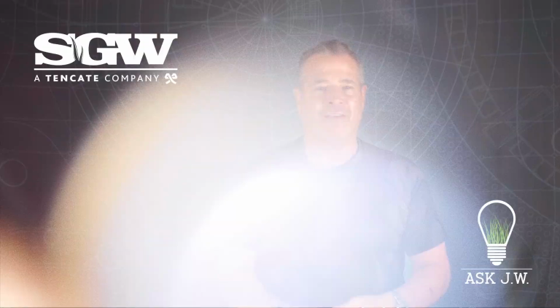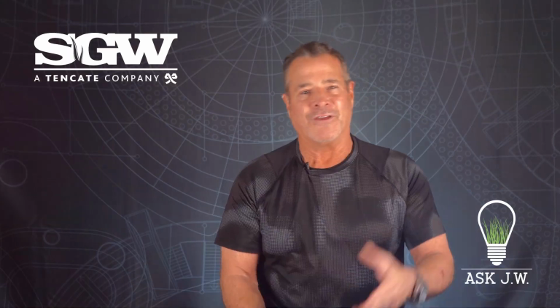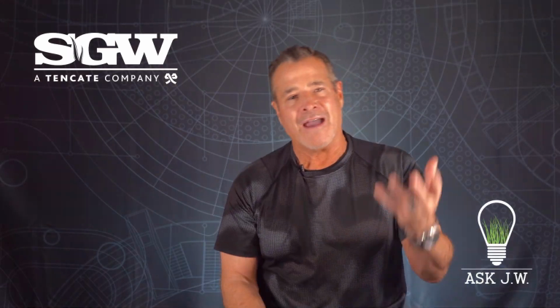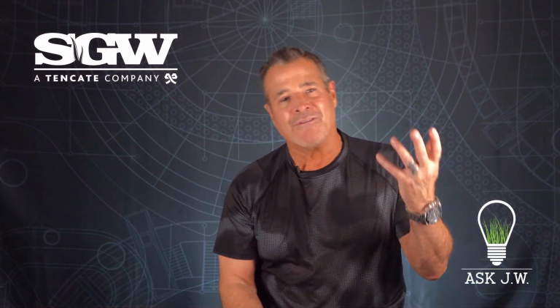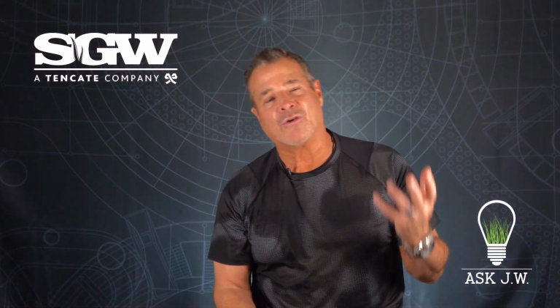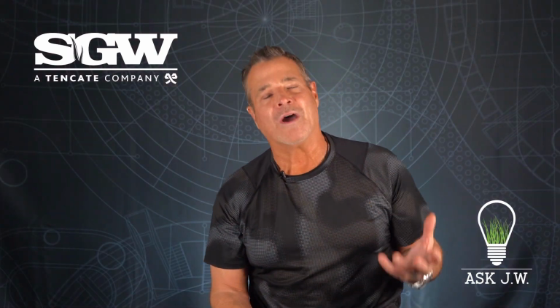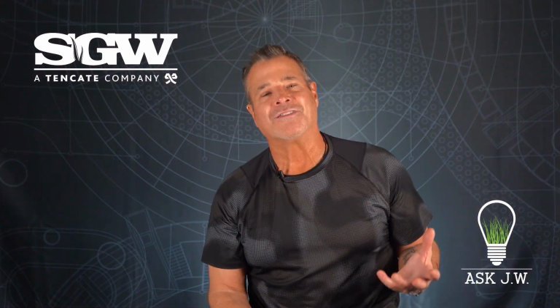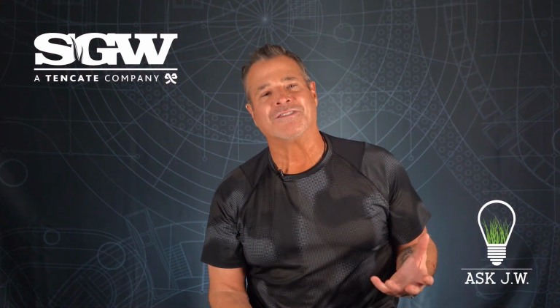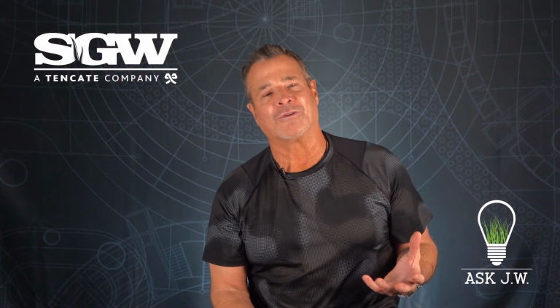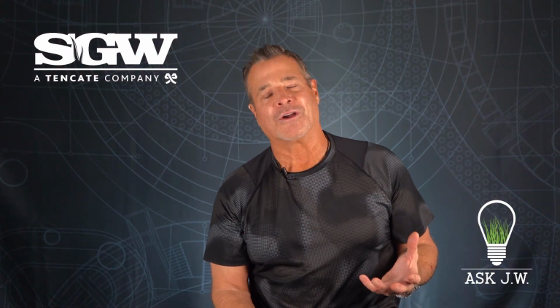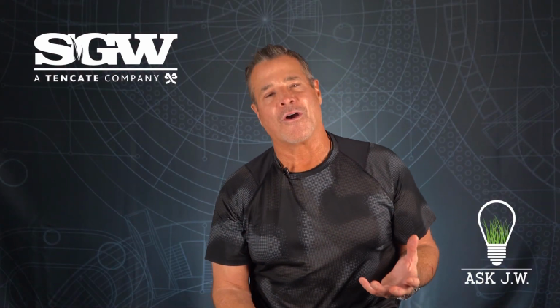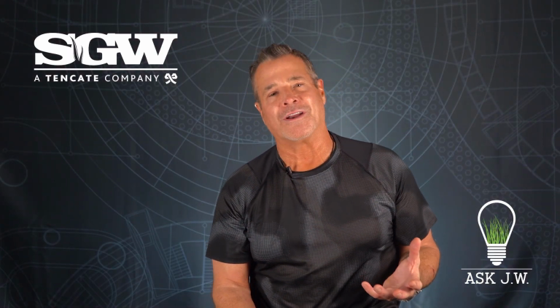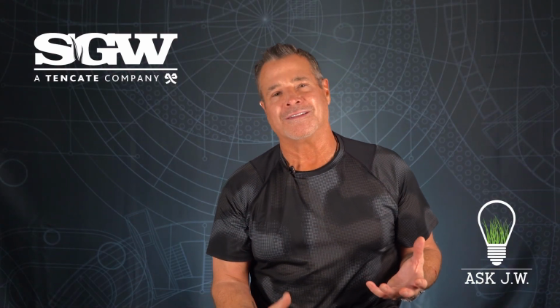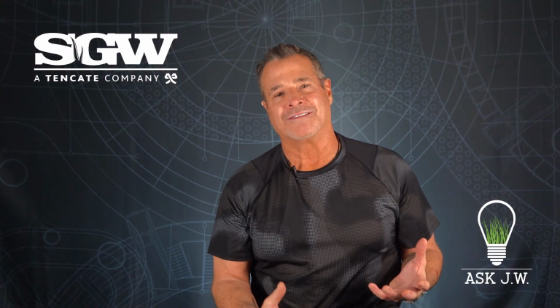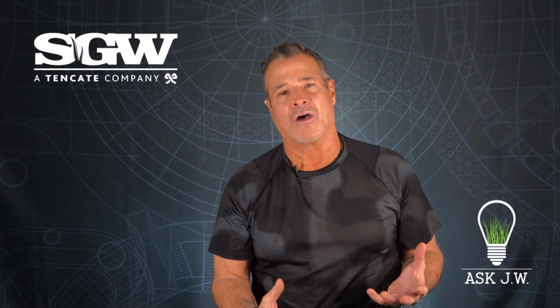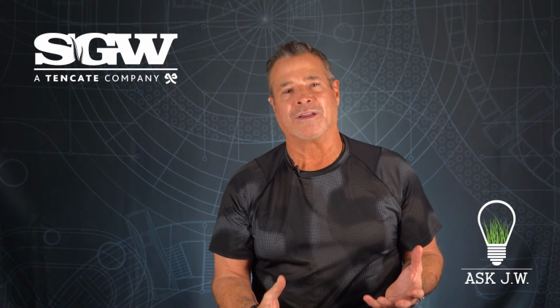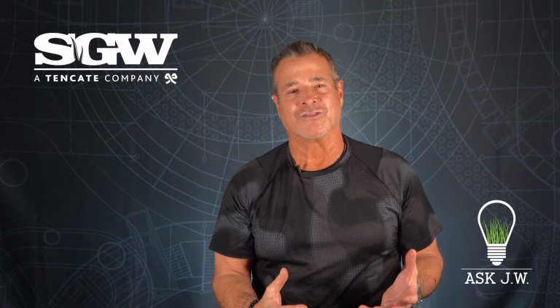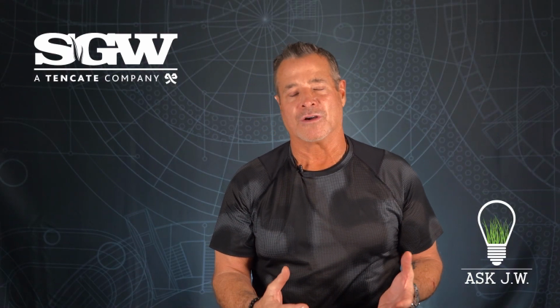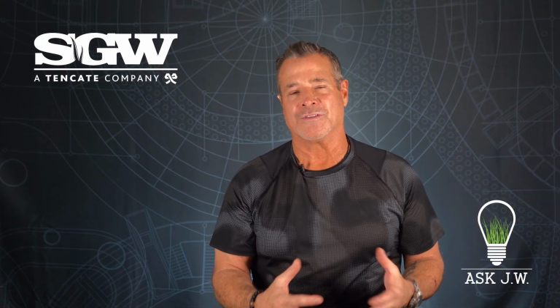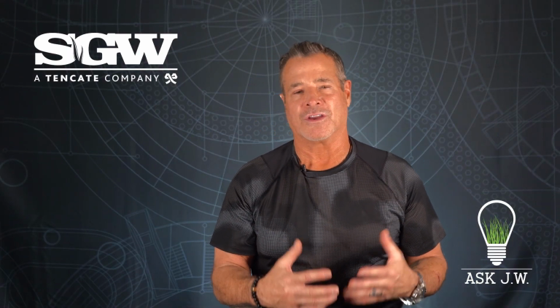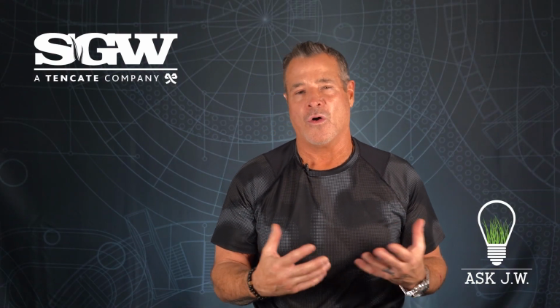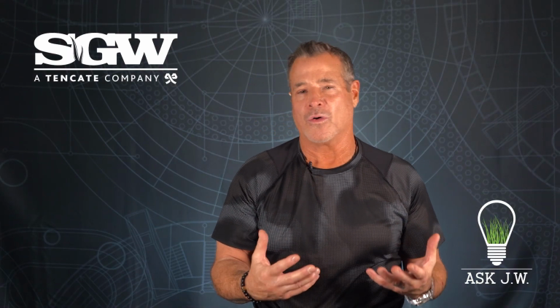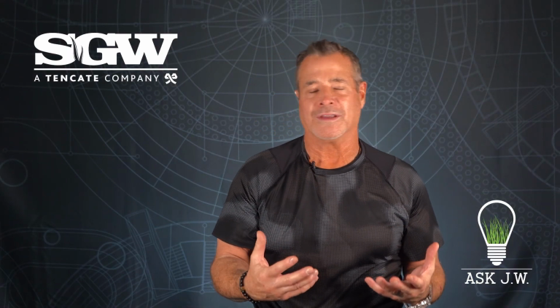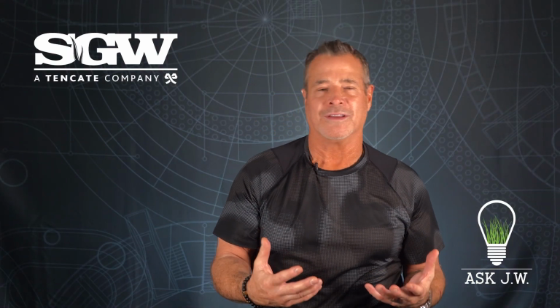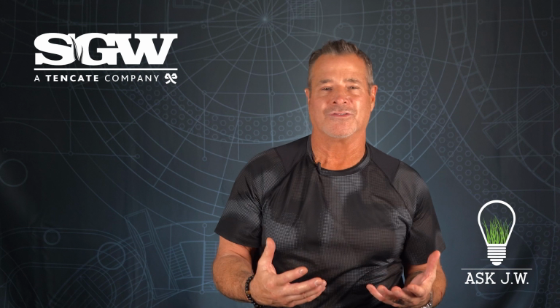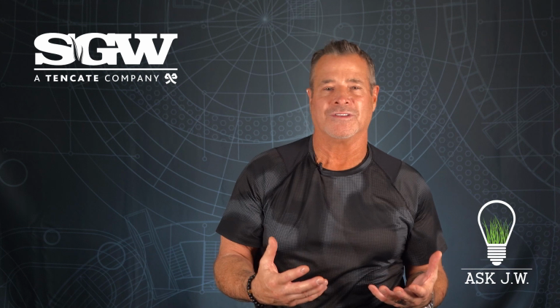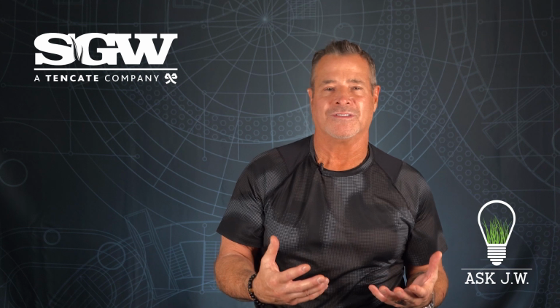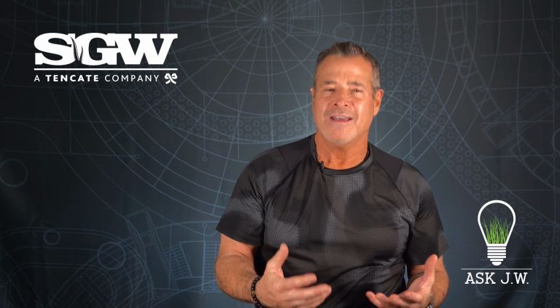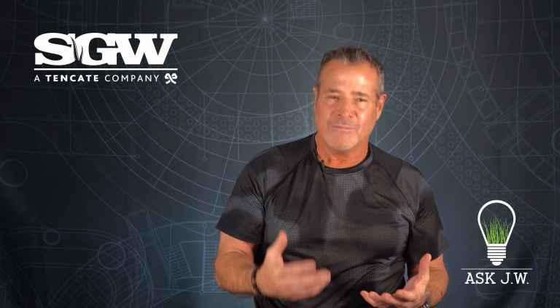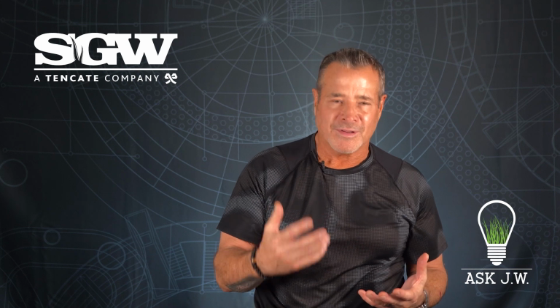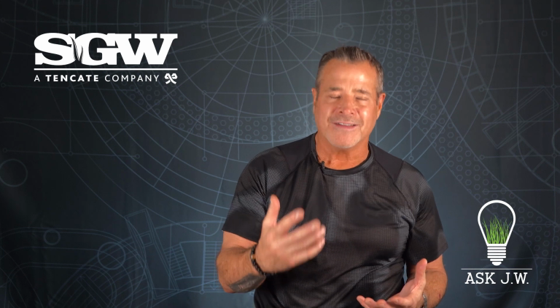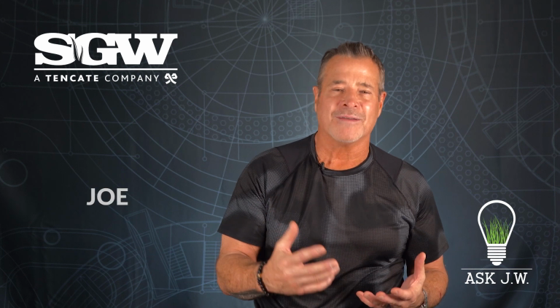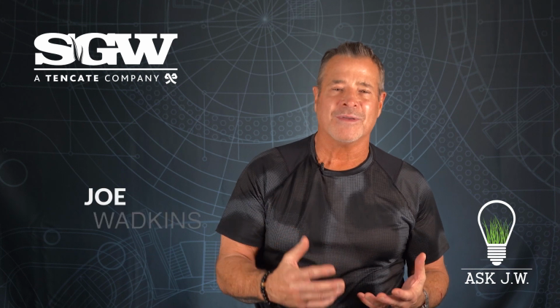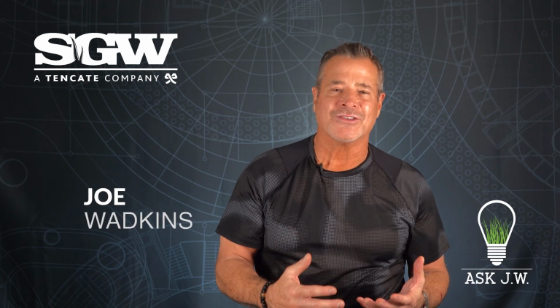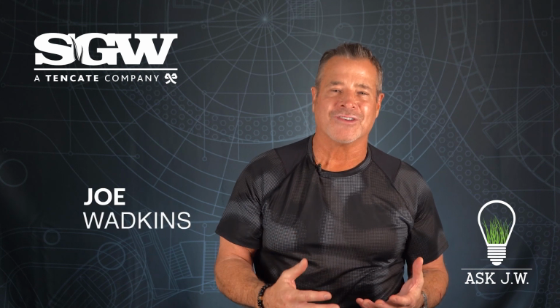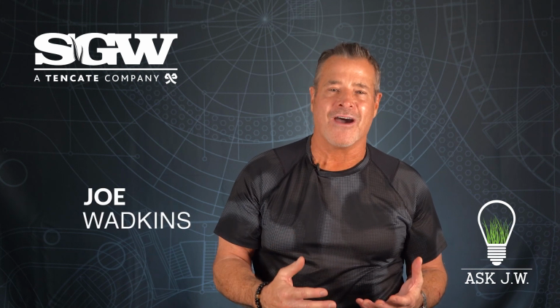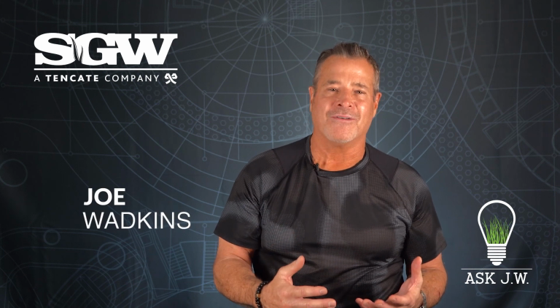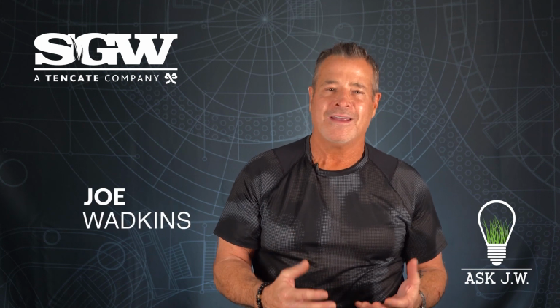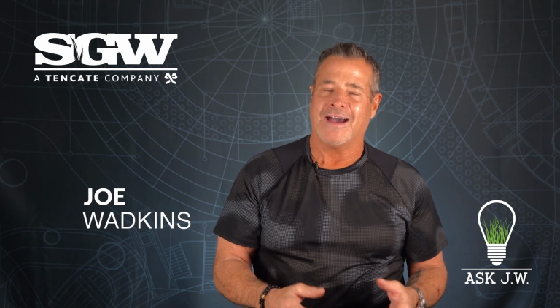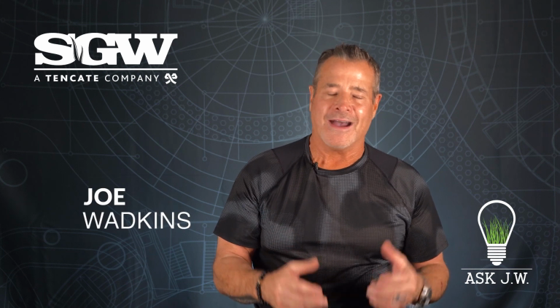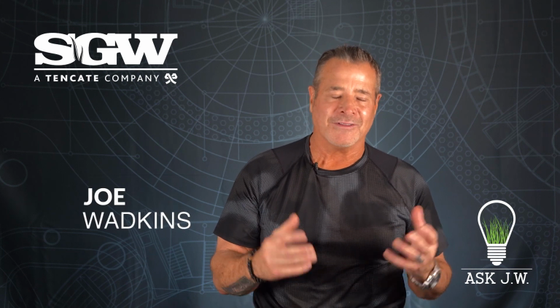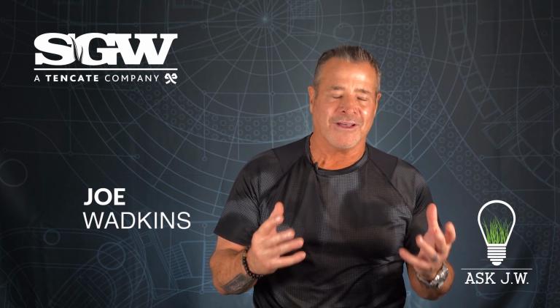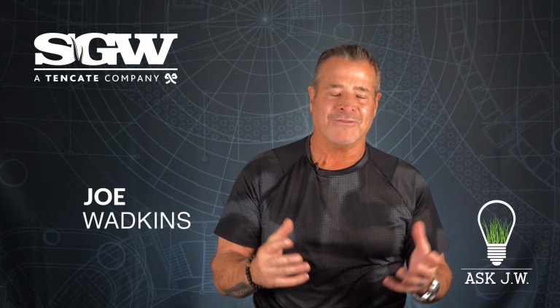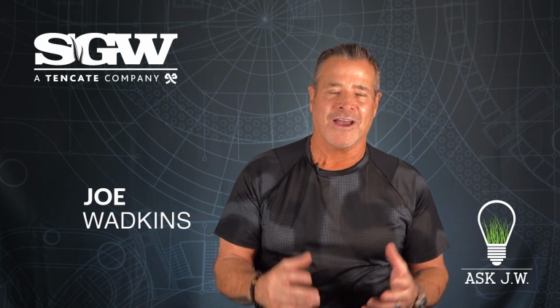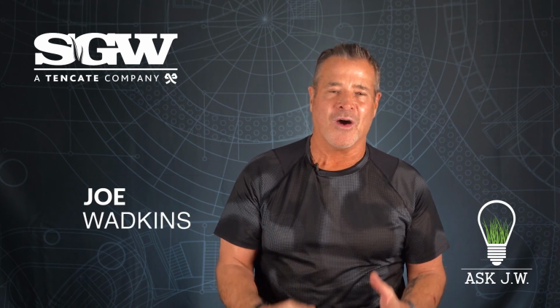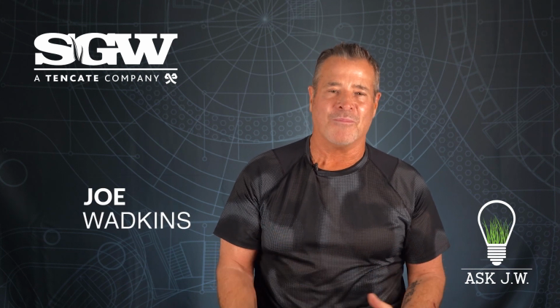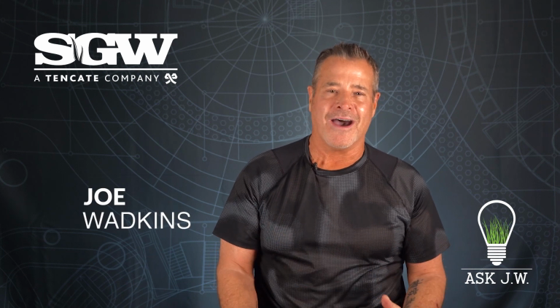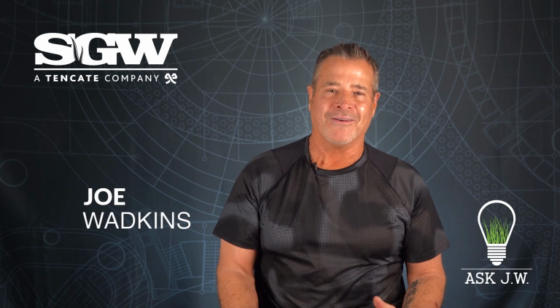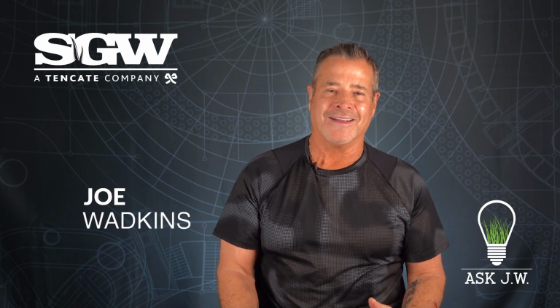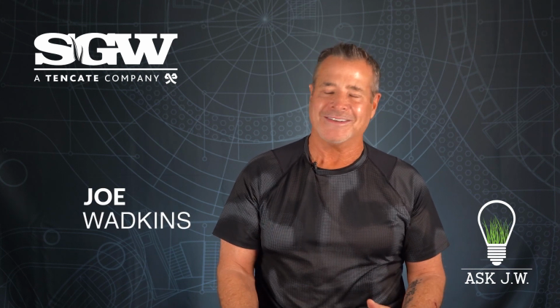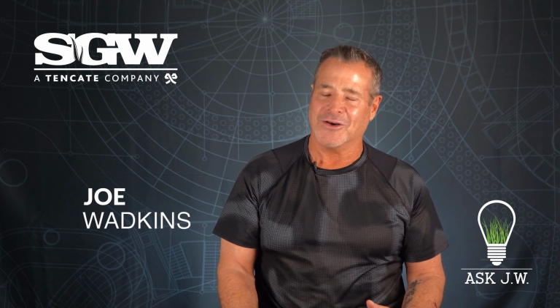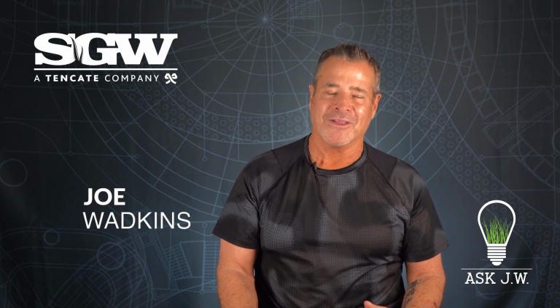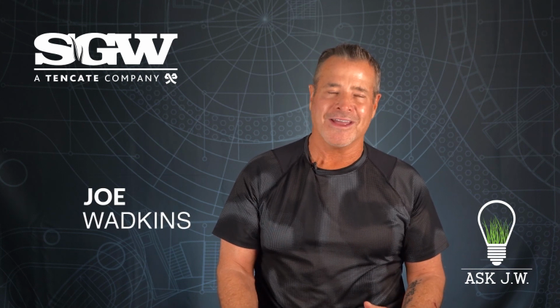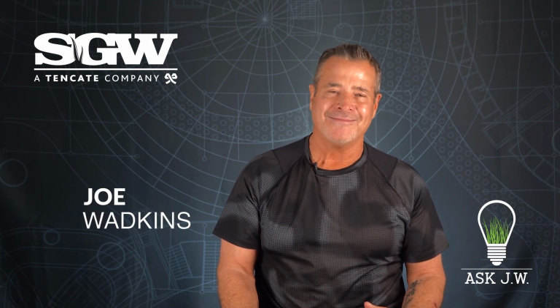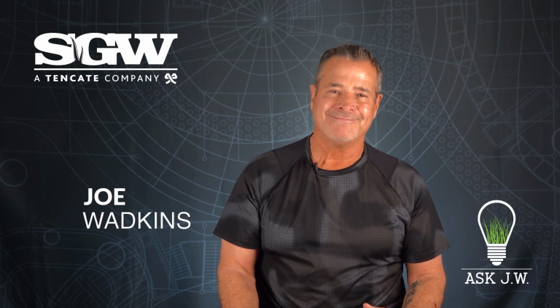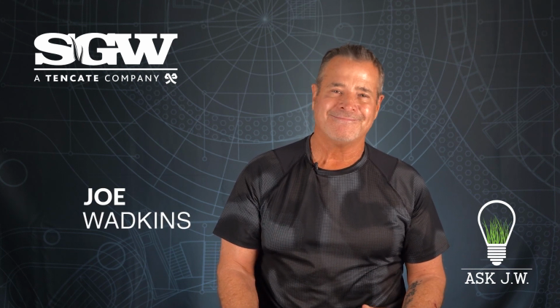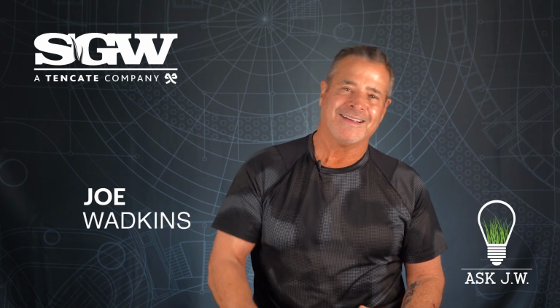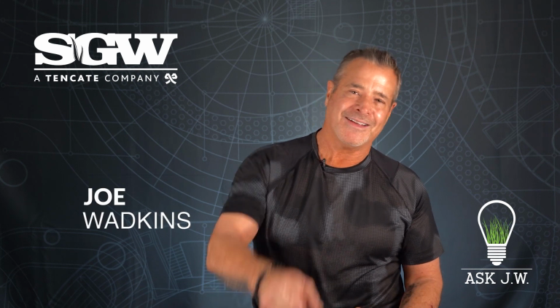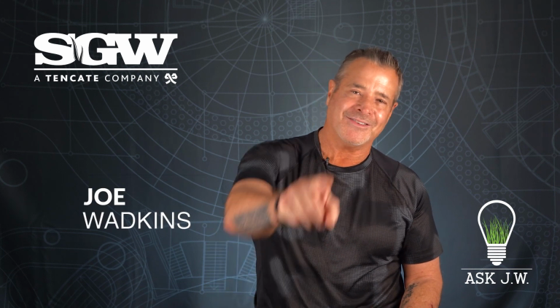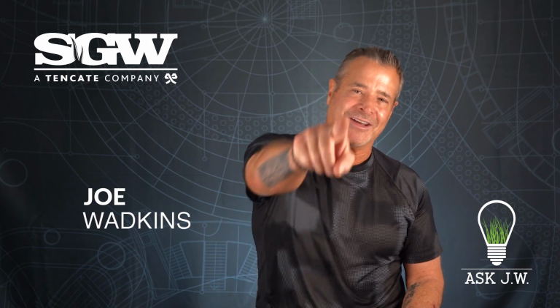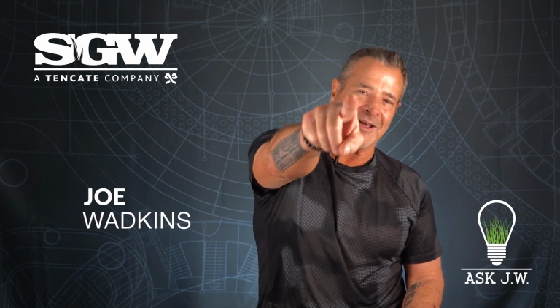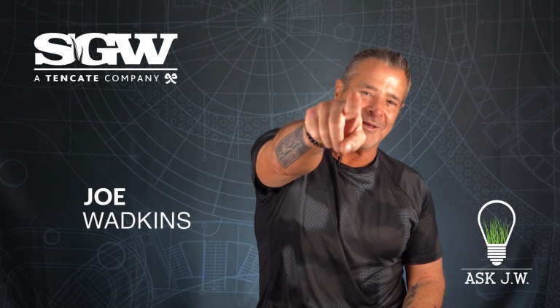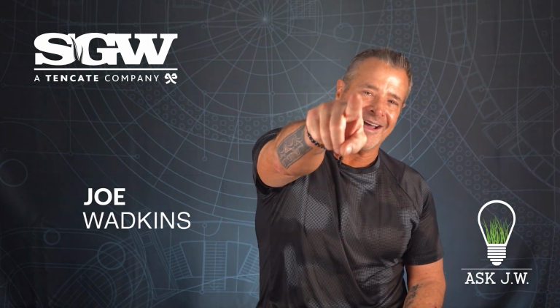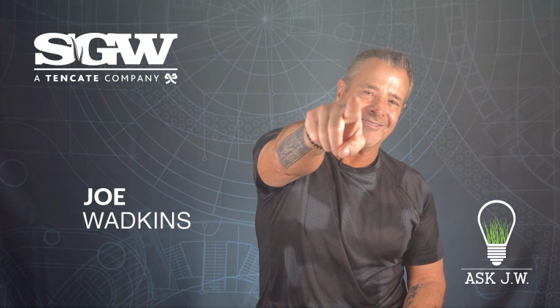If you have any questions regarding installing turf in cold conditions, please give me a shout. I would love to help out. Until then, JW out.